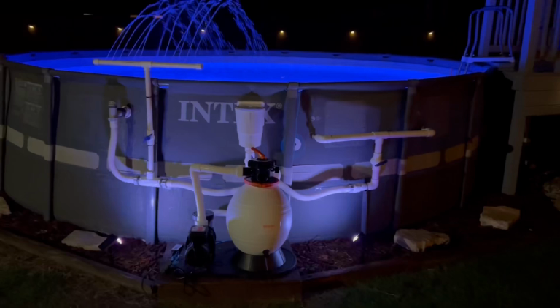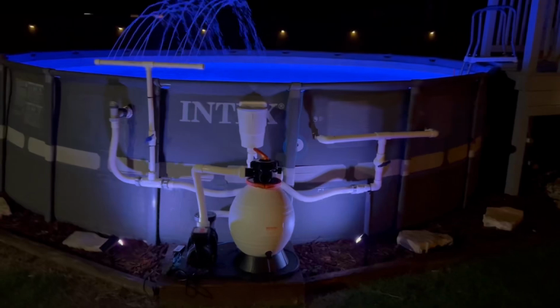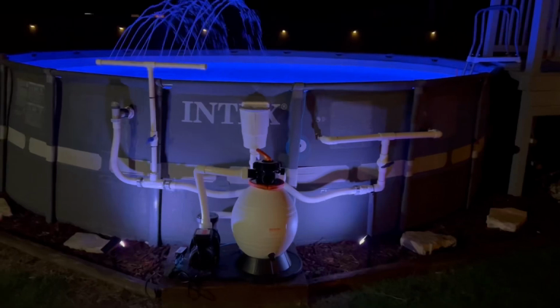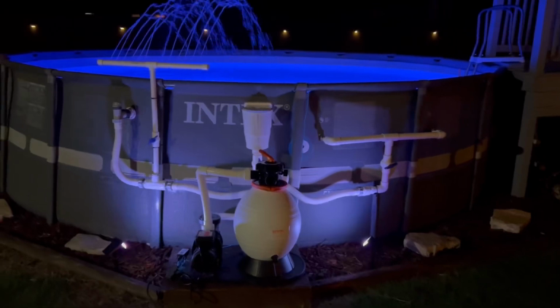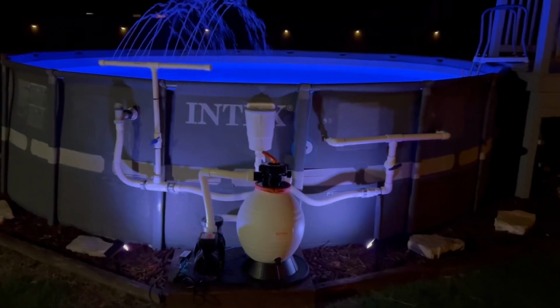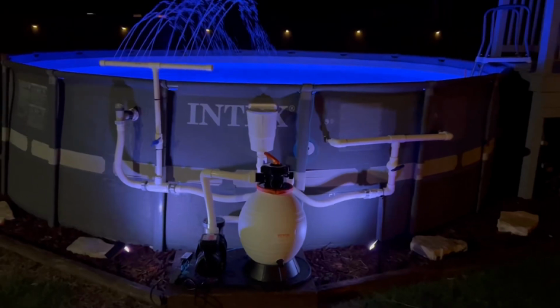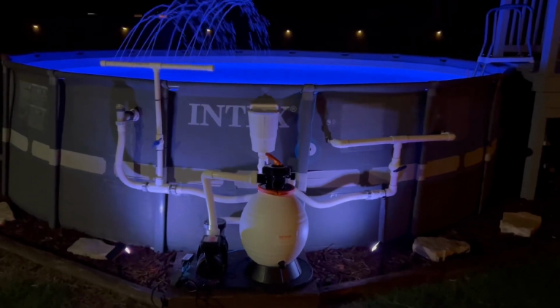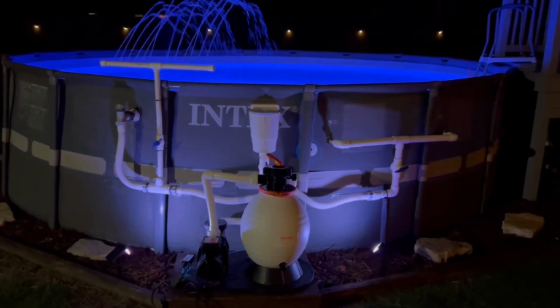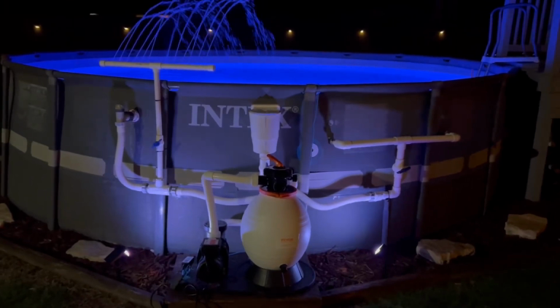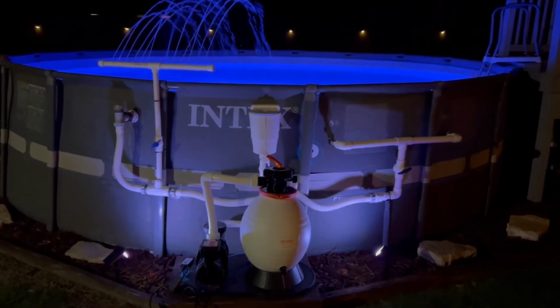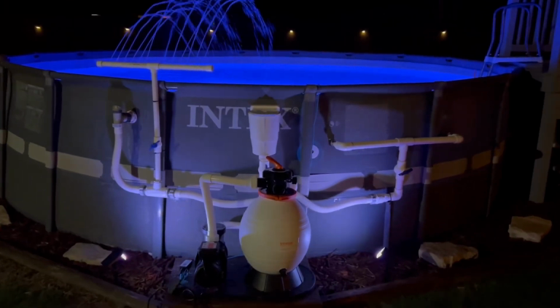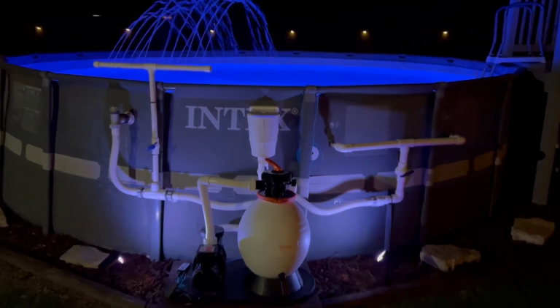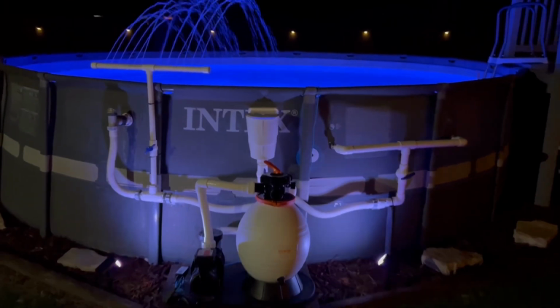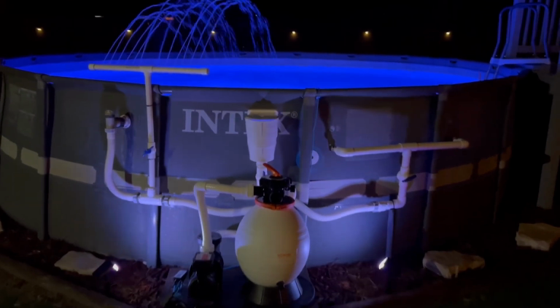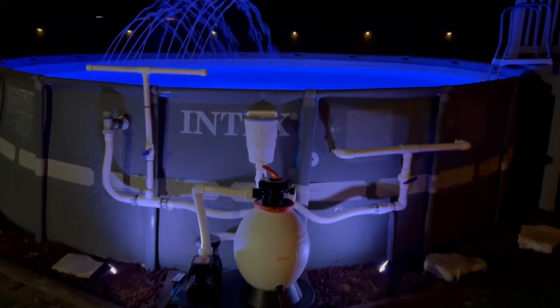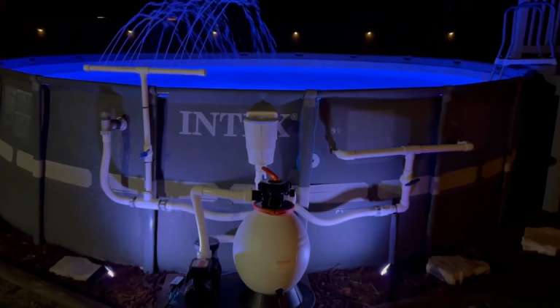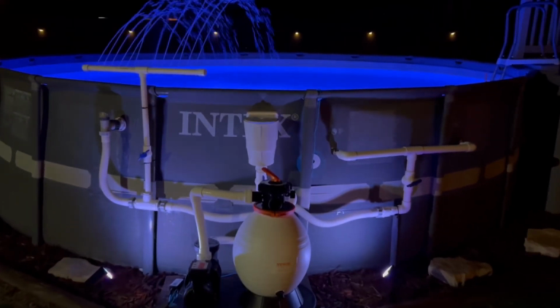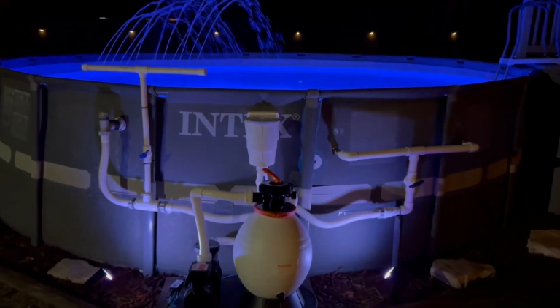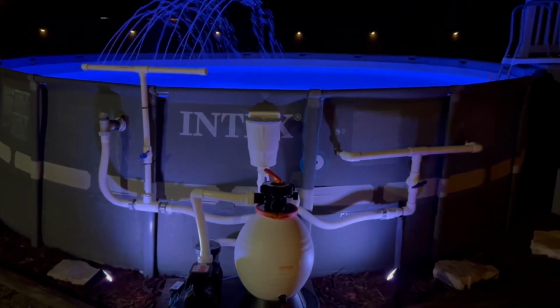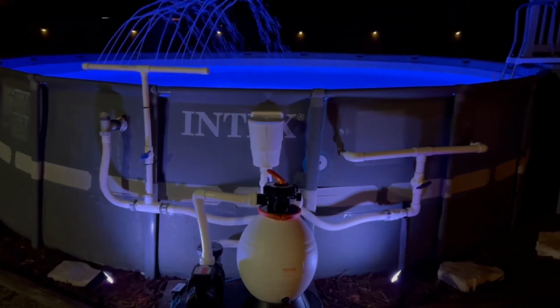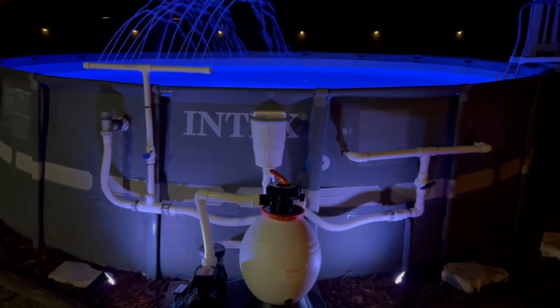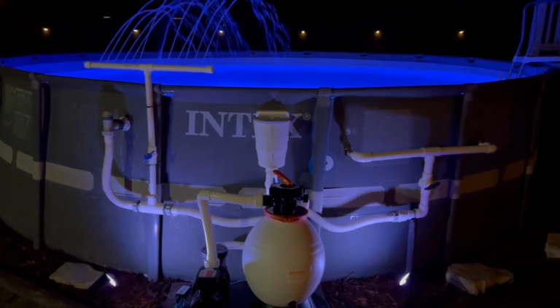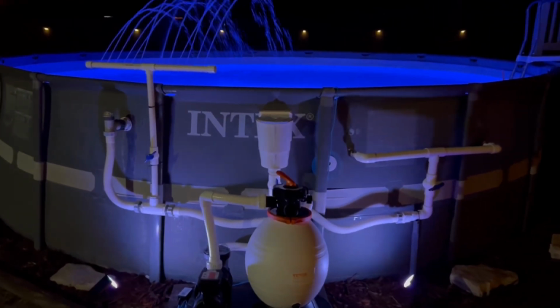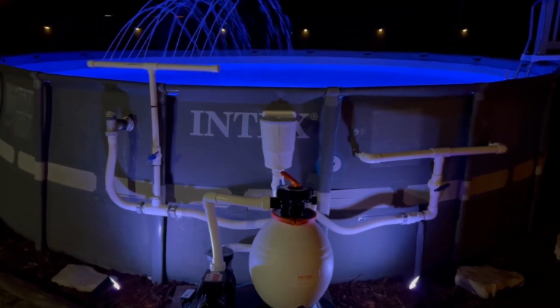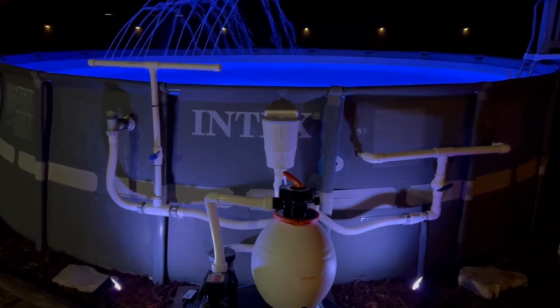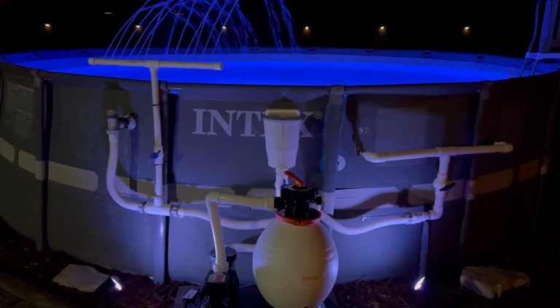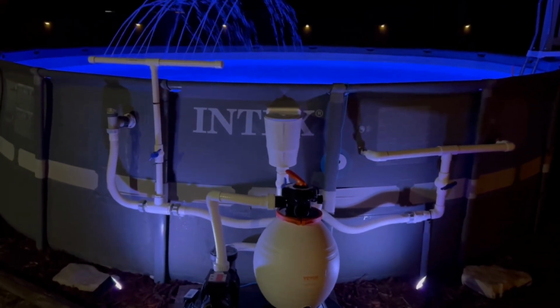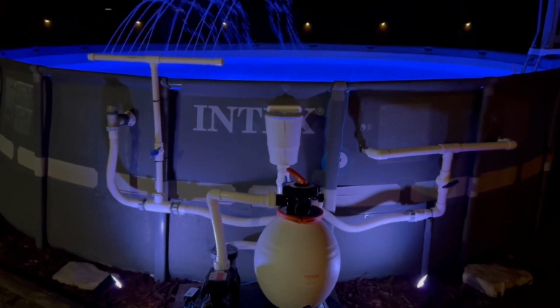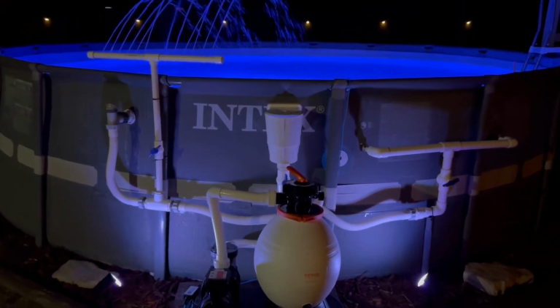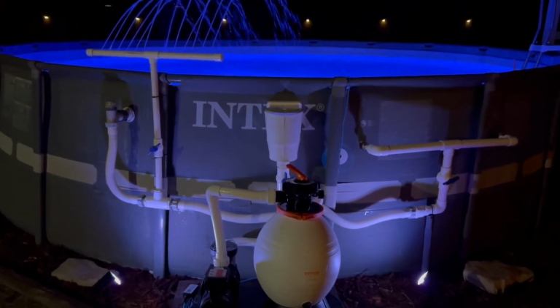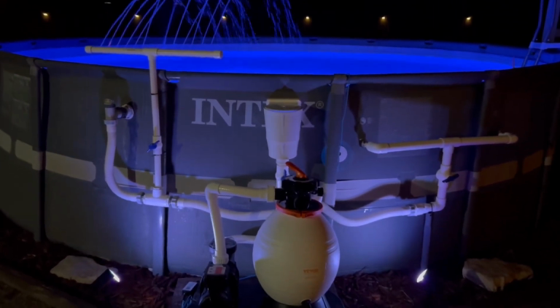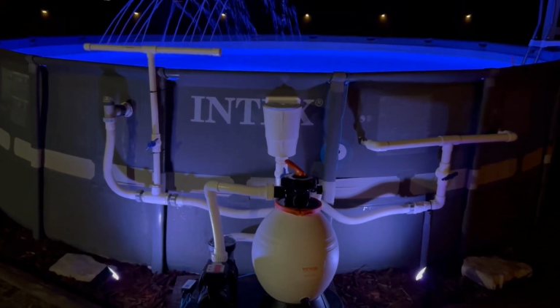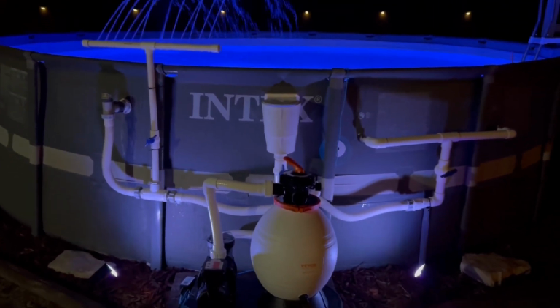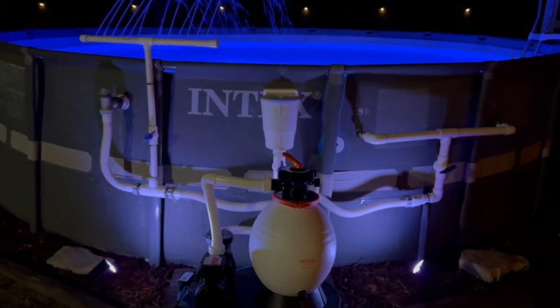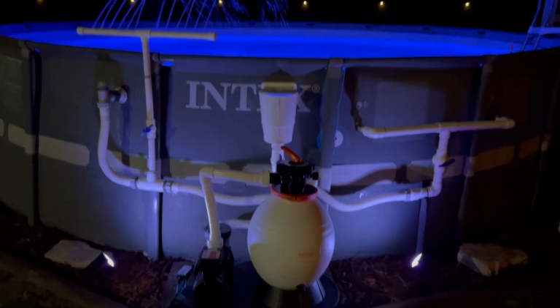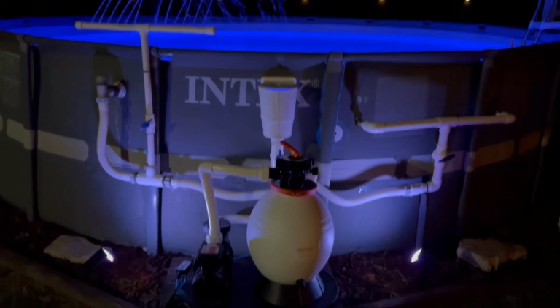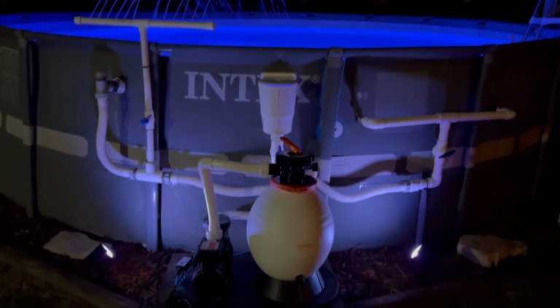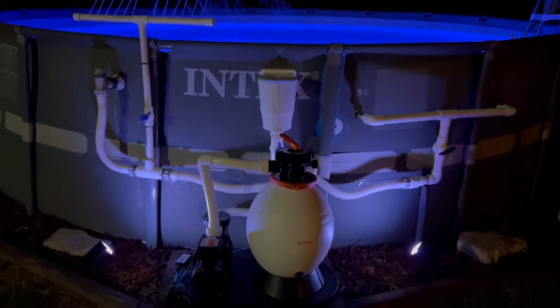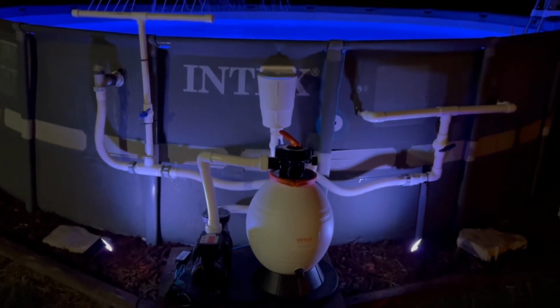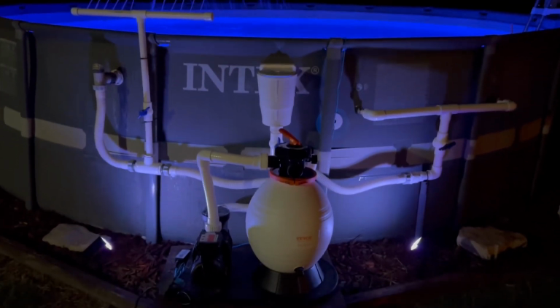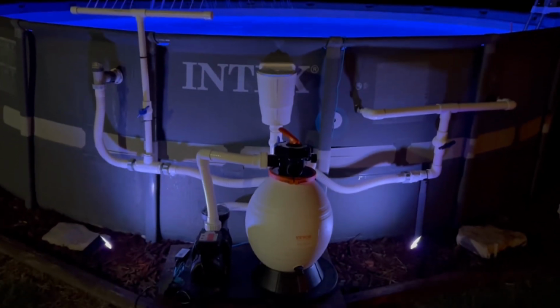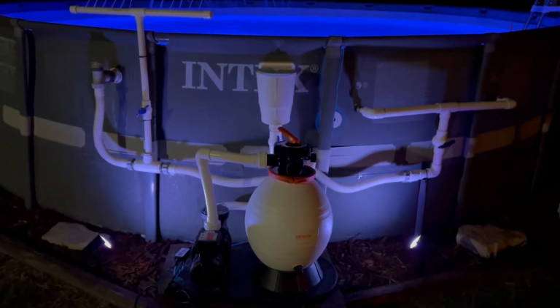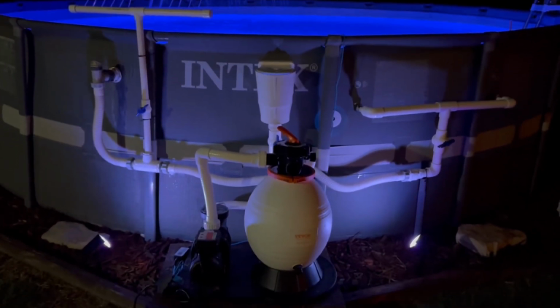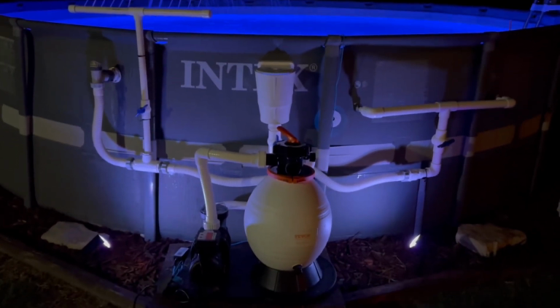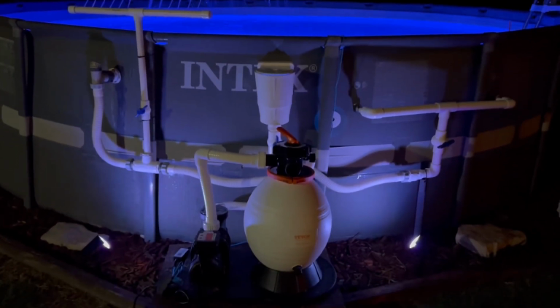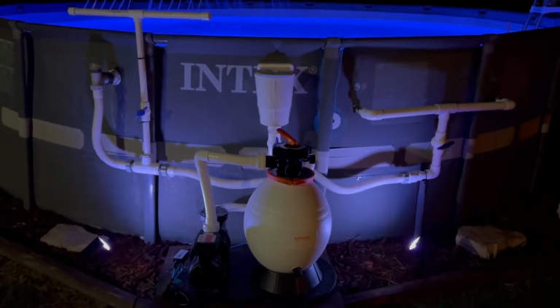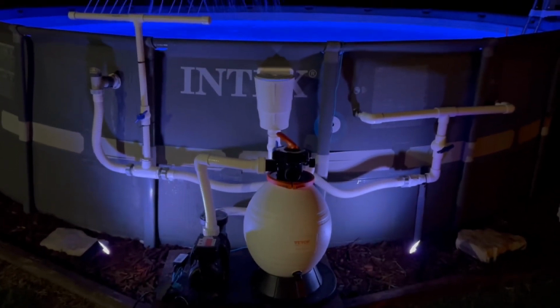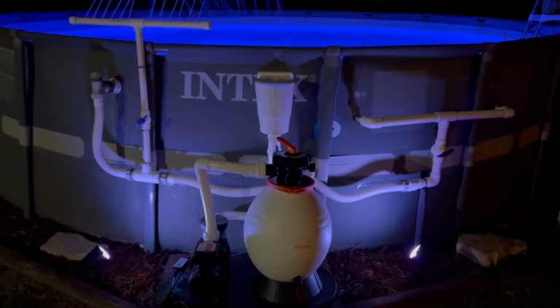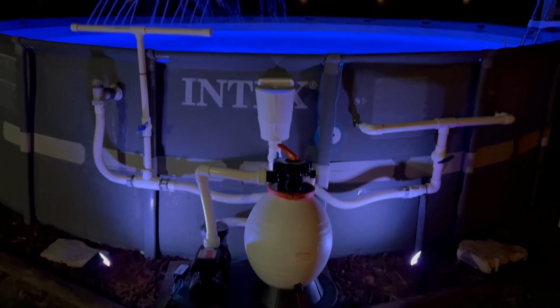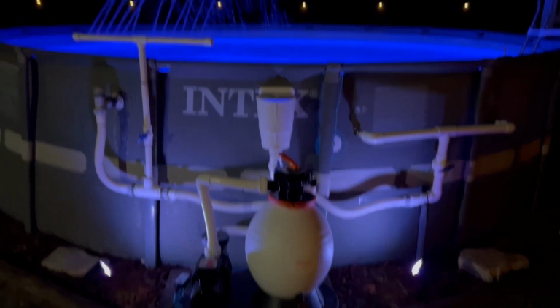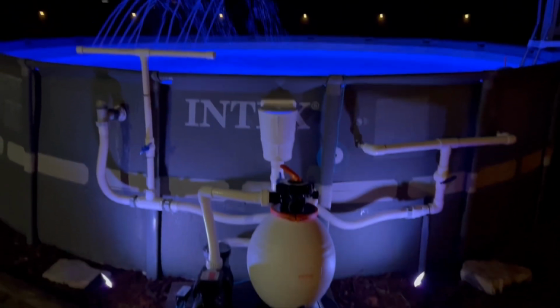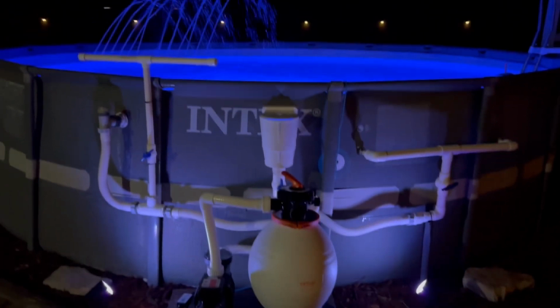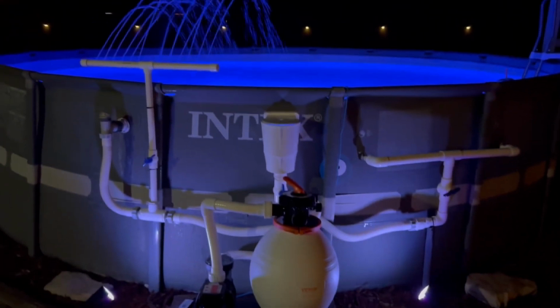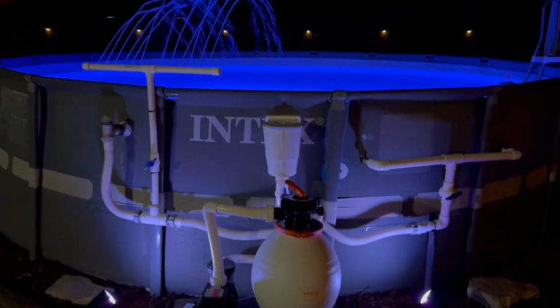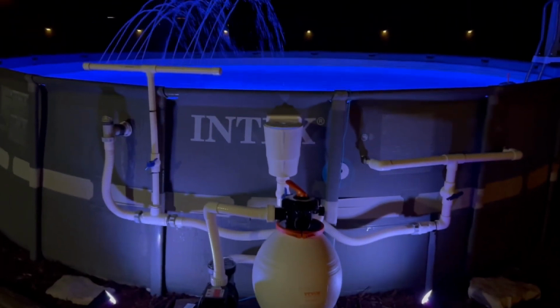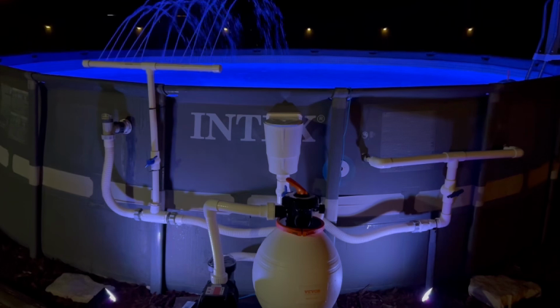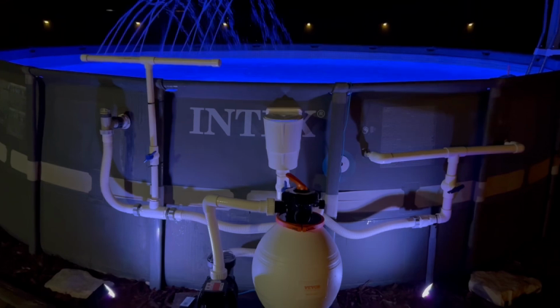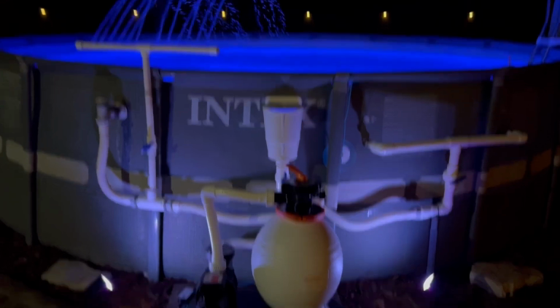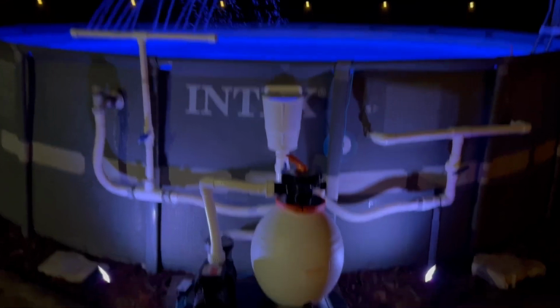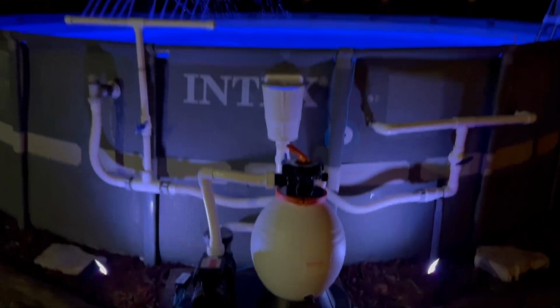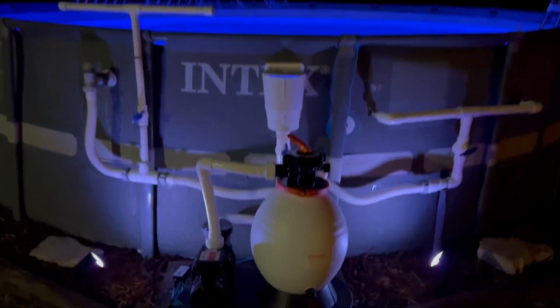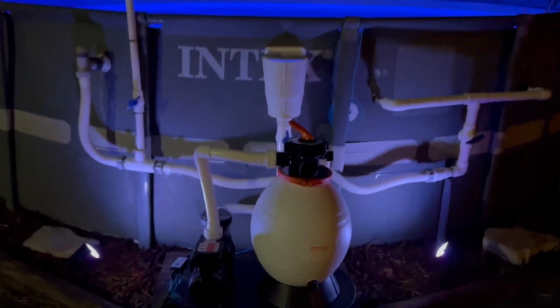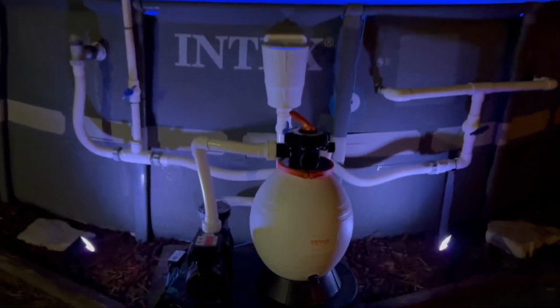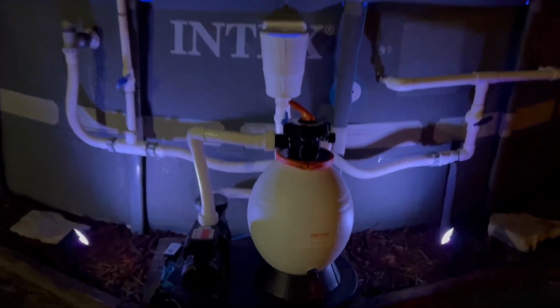I've been running this new sand filter super hard for a week straight — it is definitely the real deal. Let me tell you all about it.